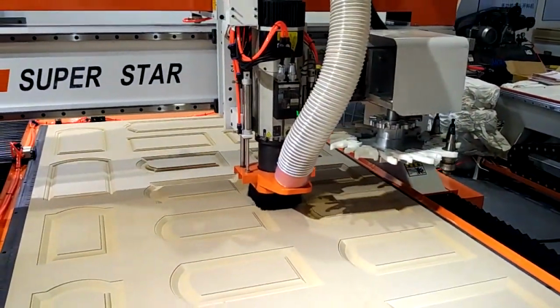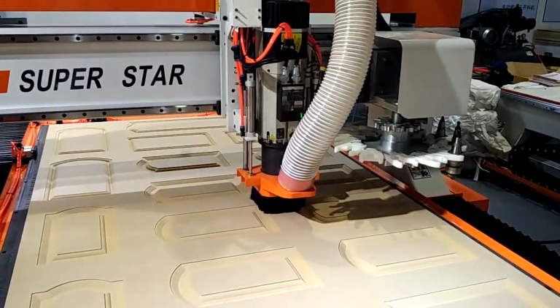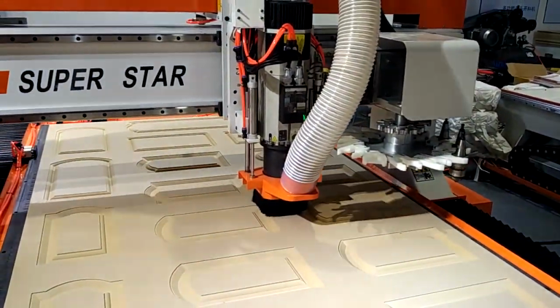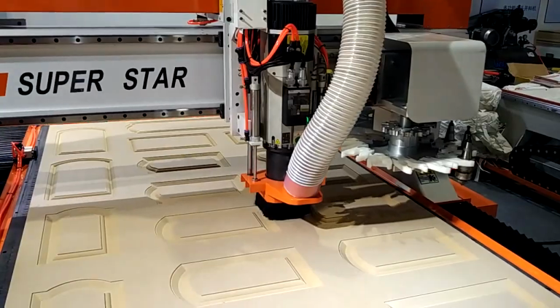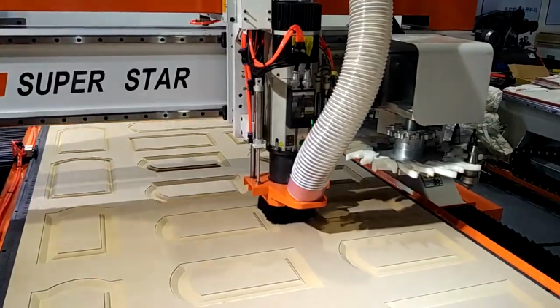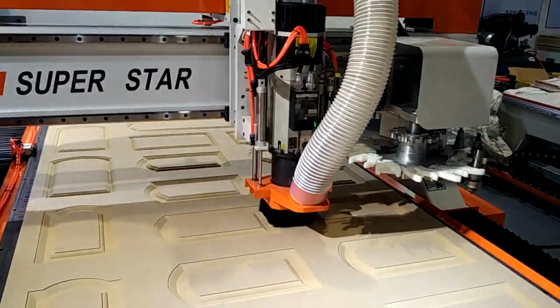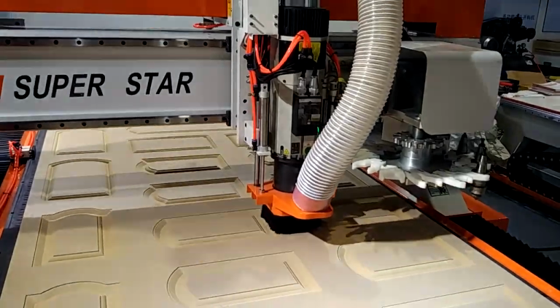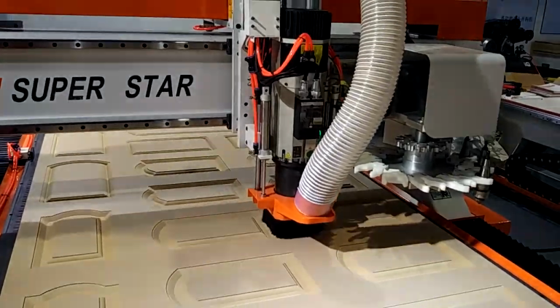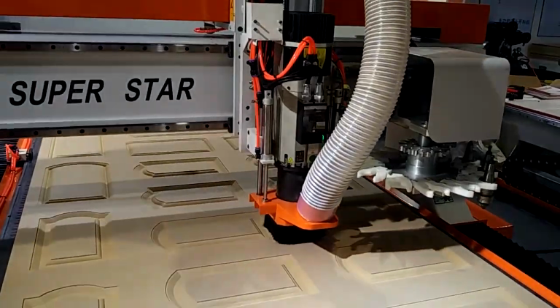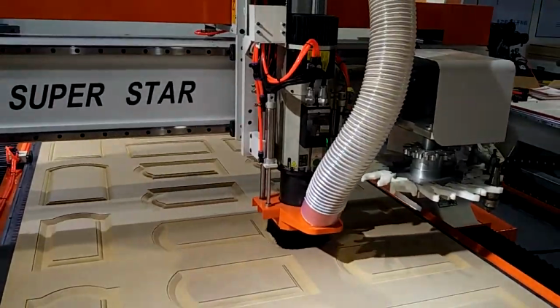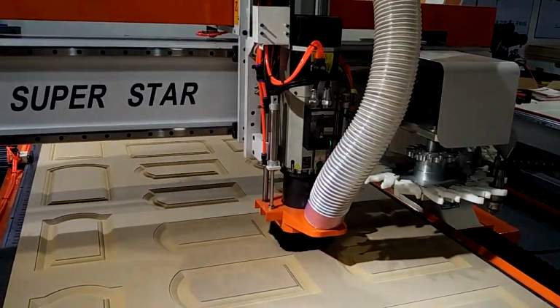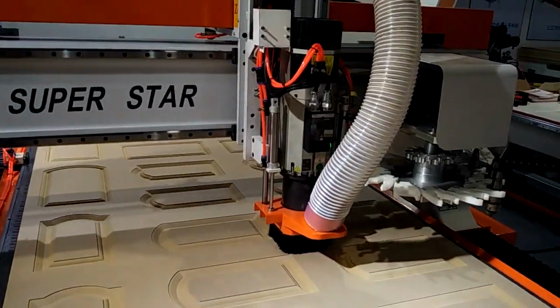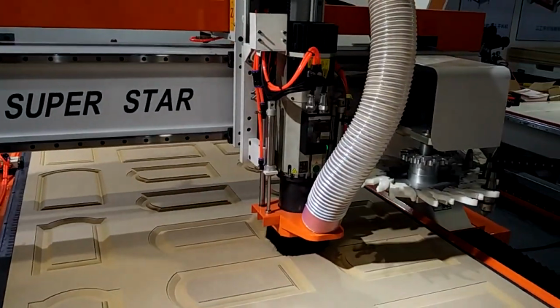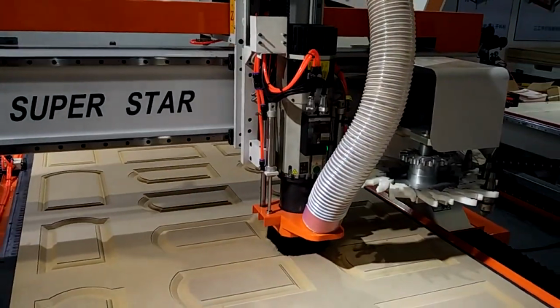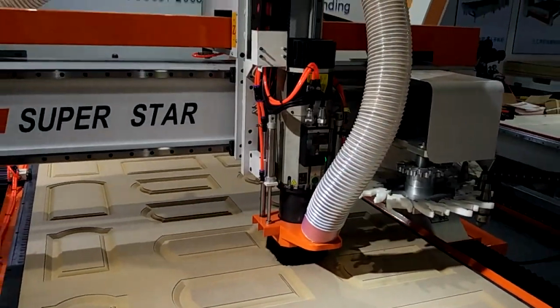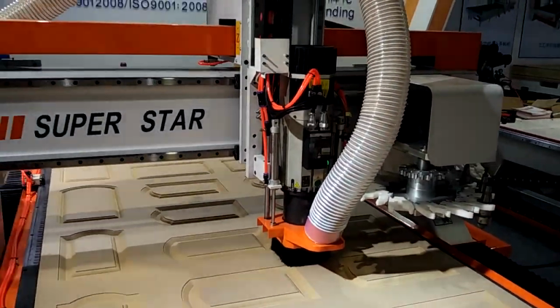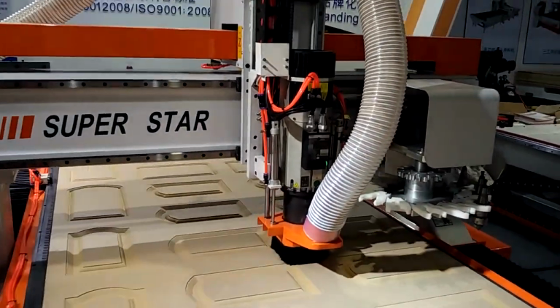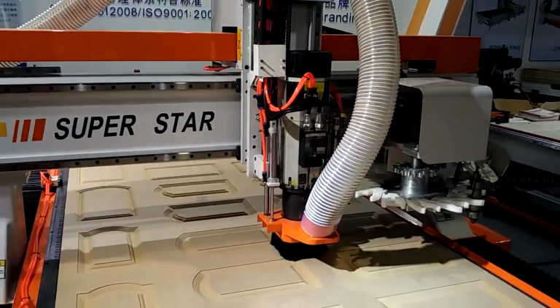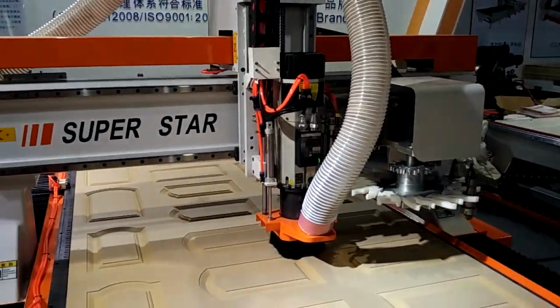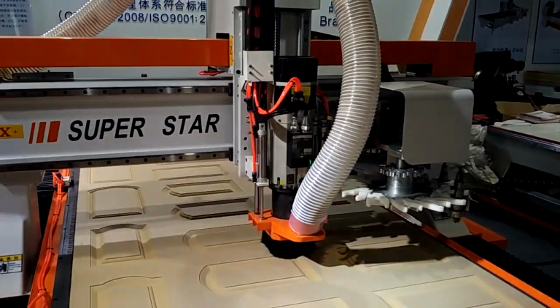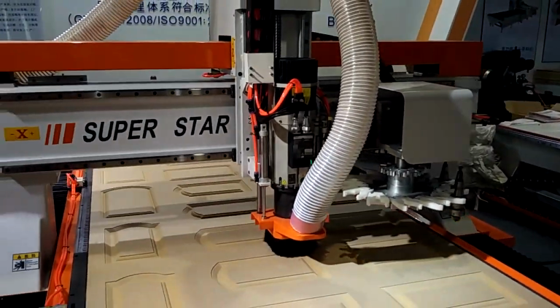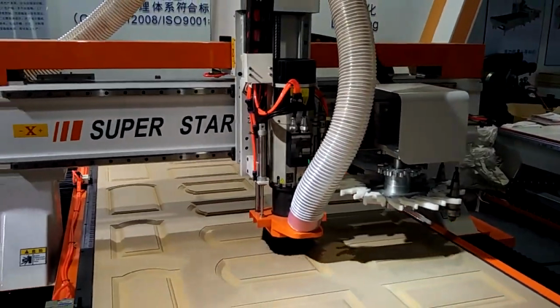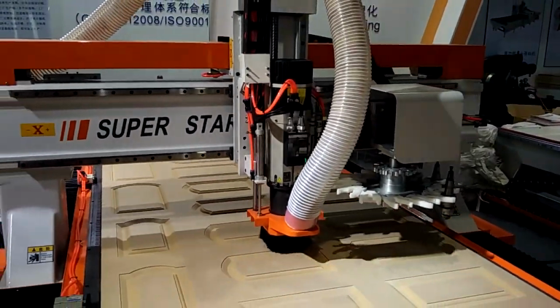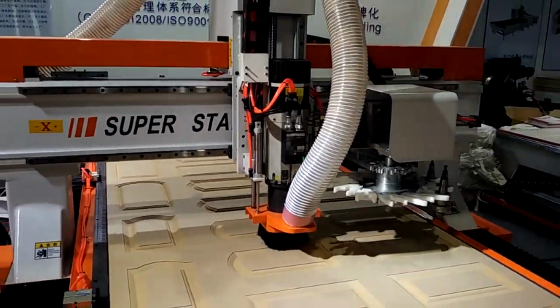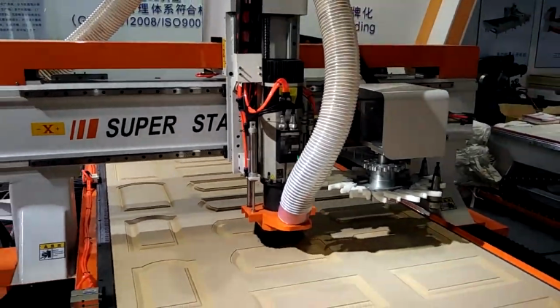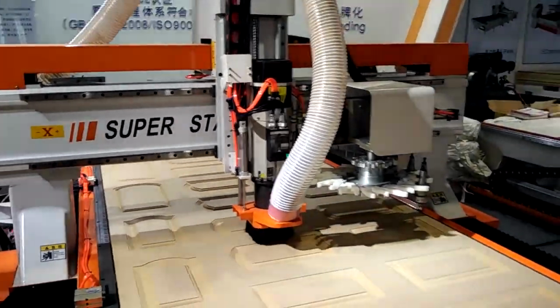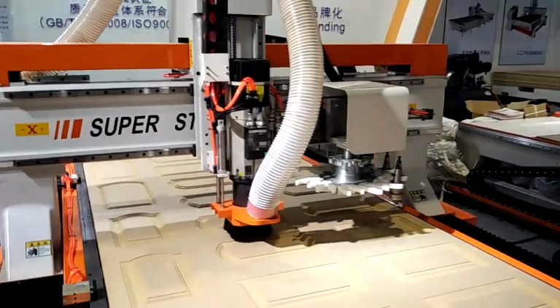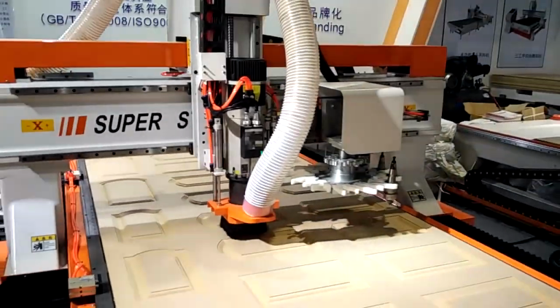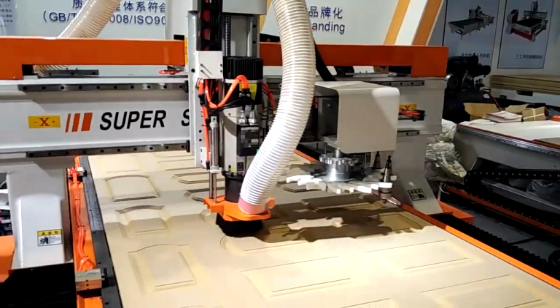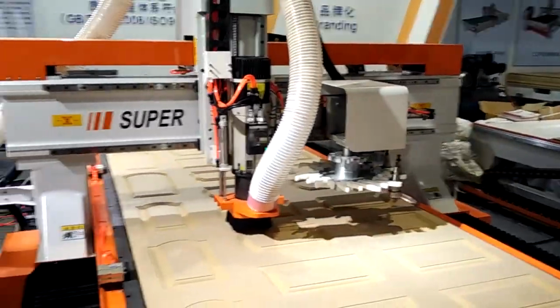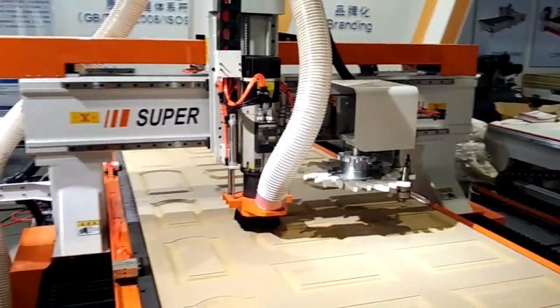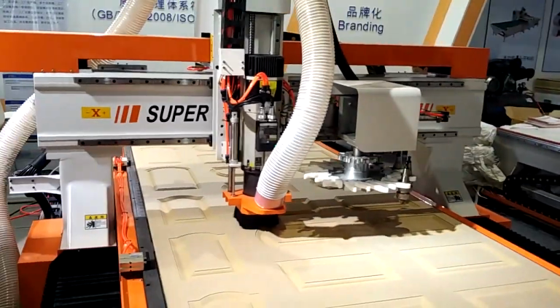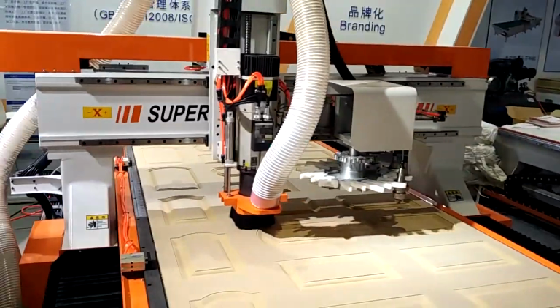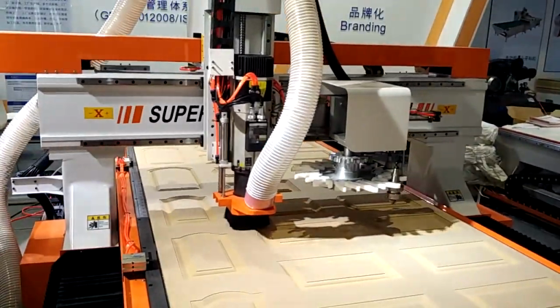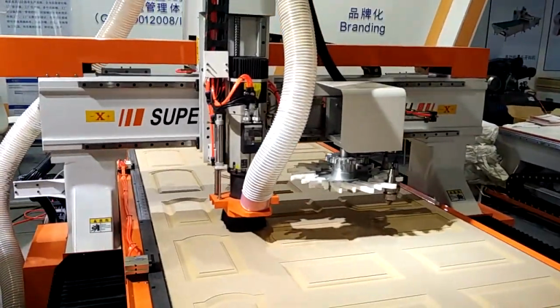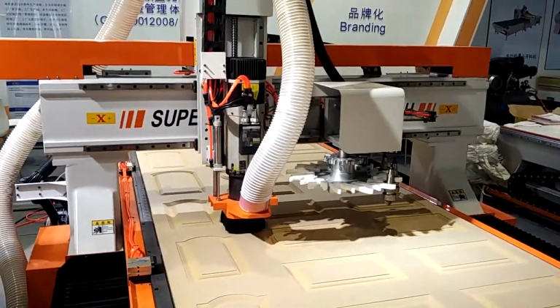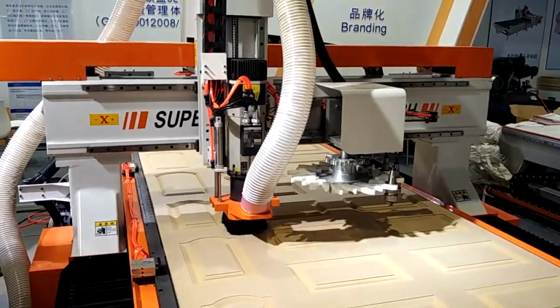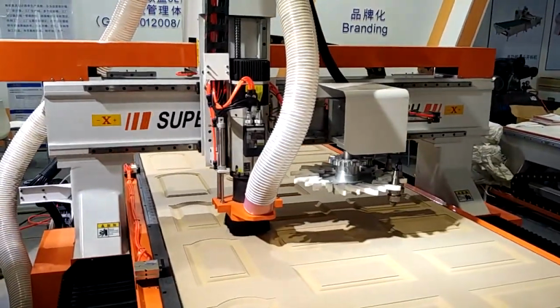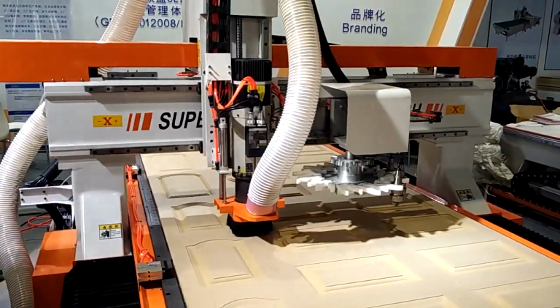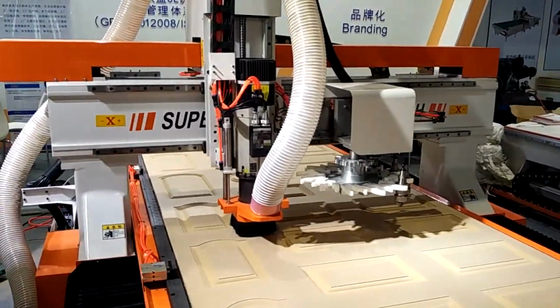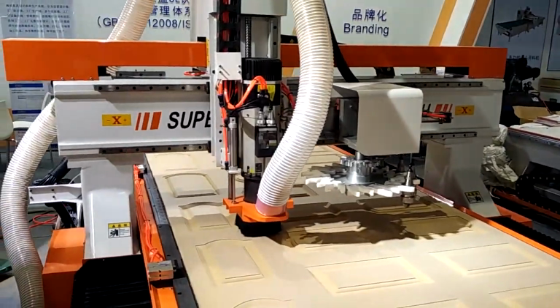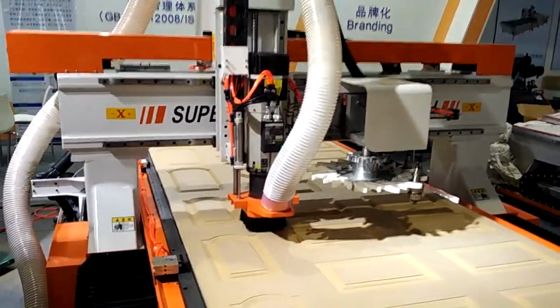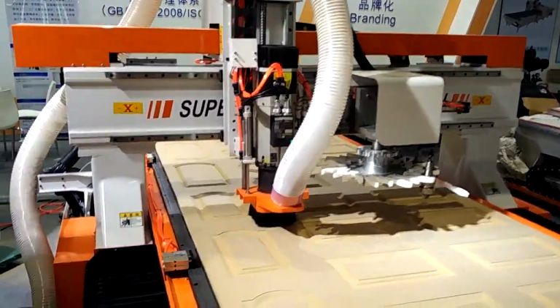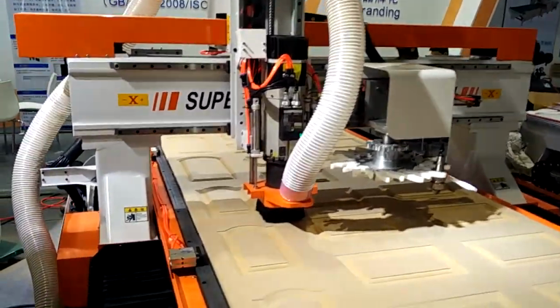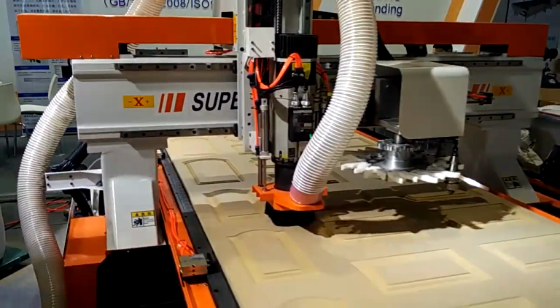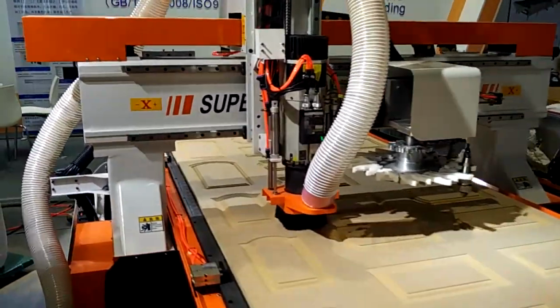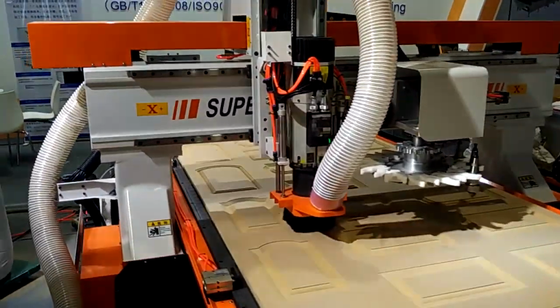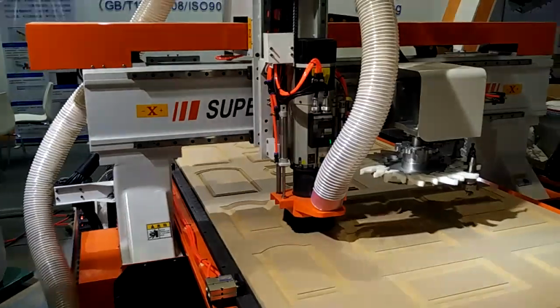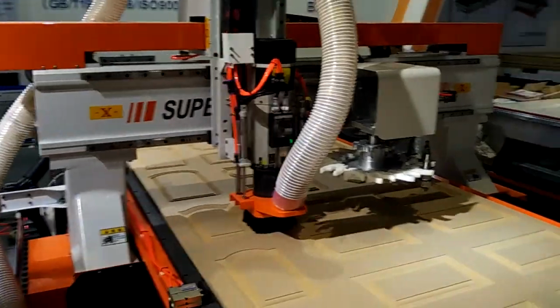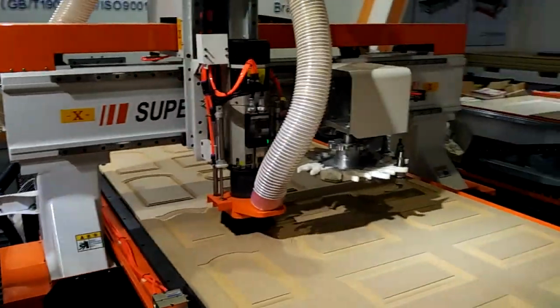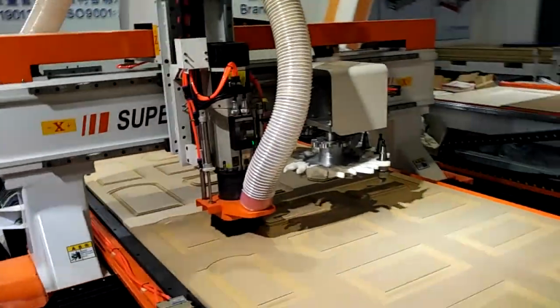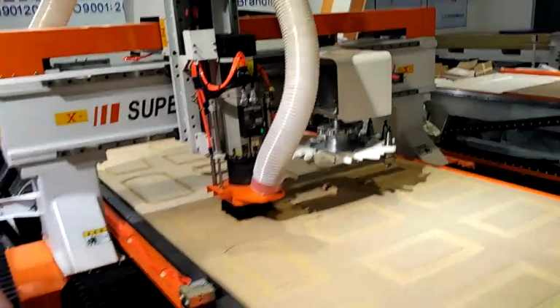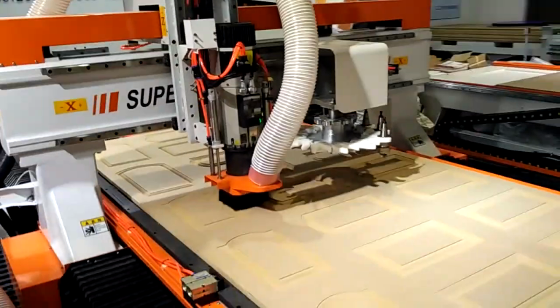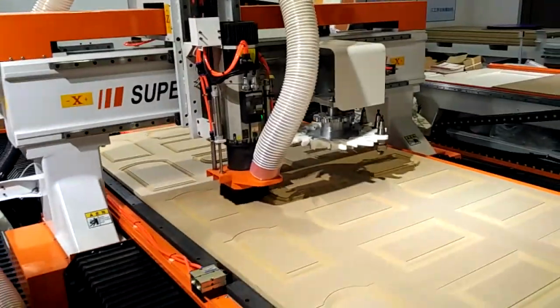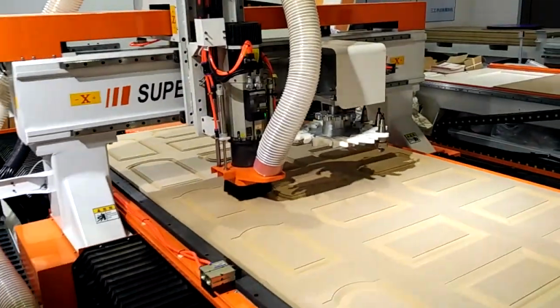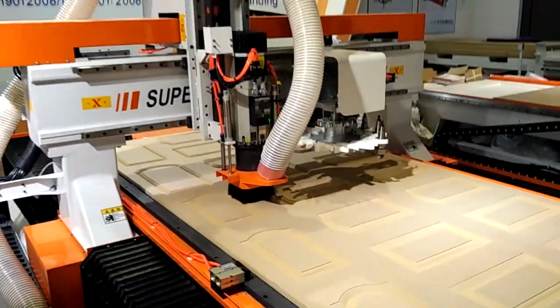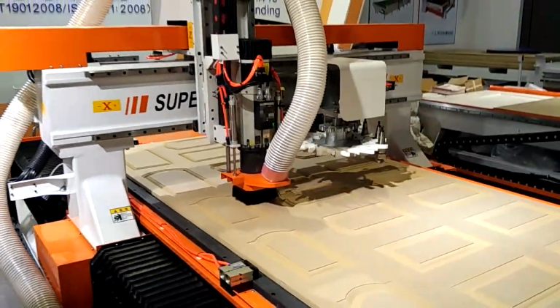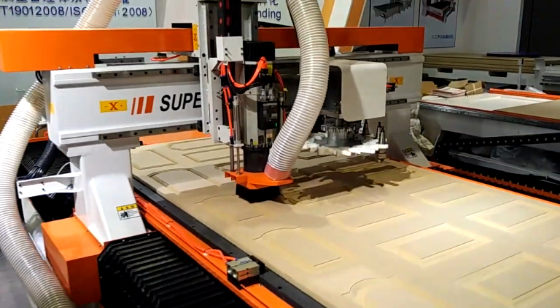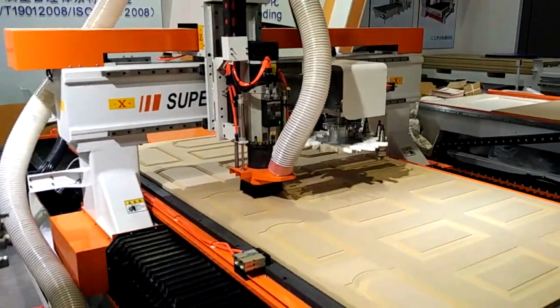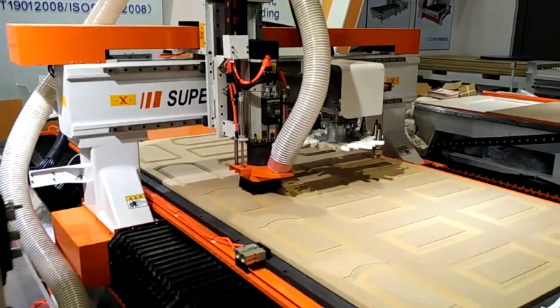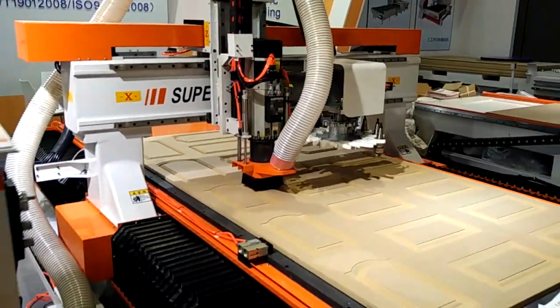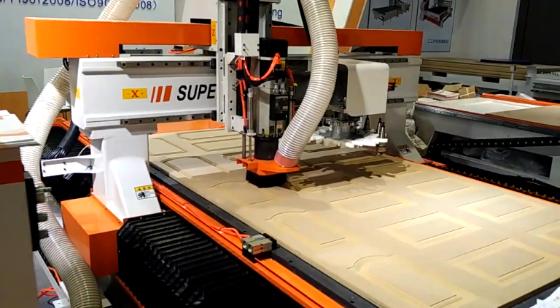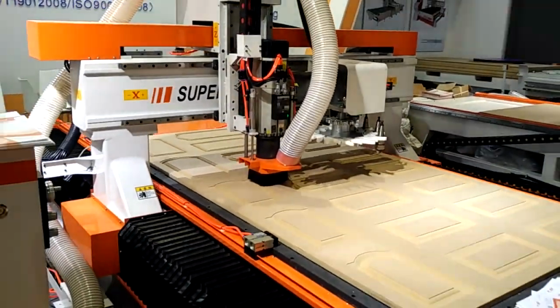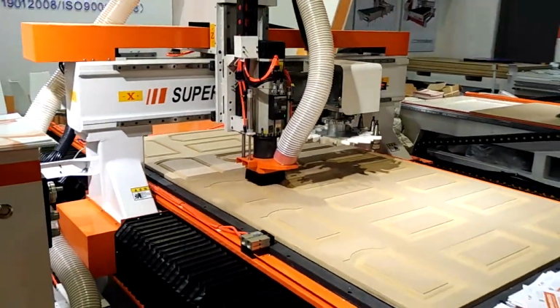Superstar has a high-tech, standardized production line with equipment including a welding shop, machine shop, sheet metal shop, and spray shop.